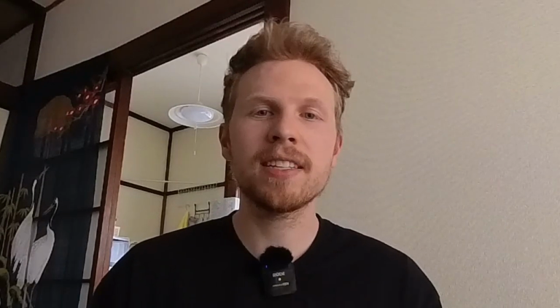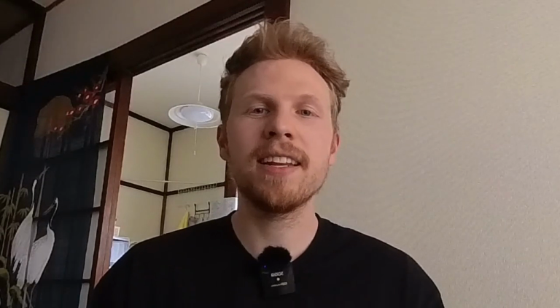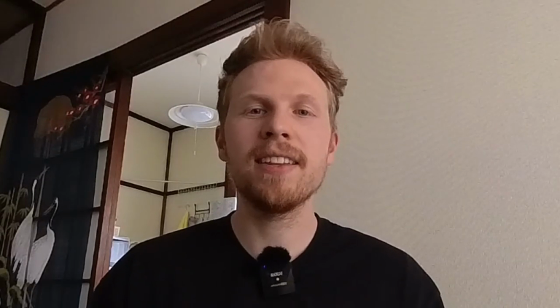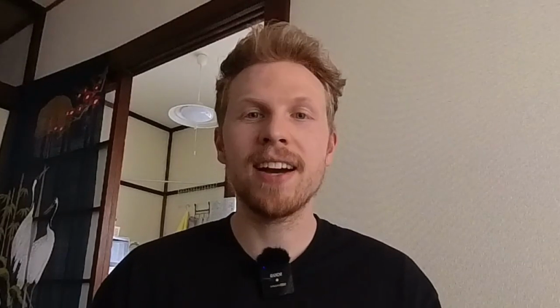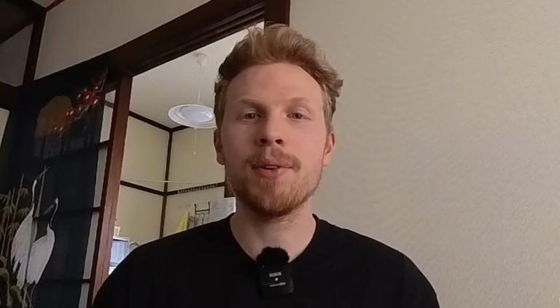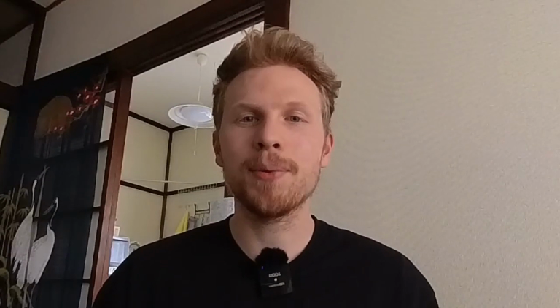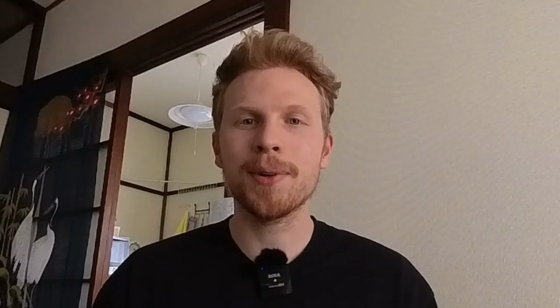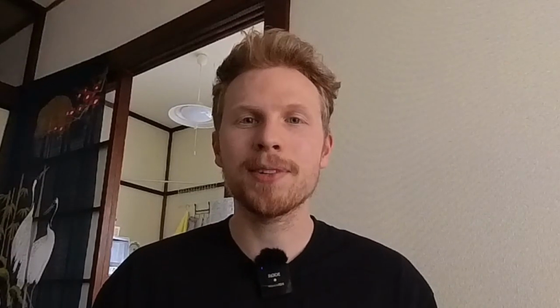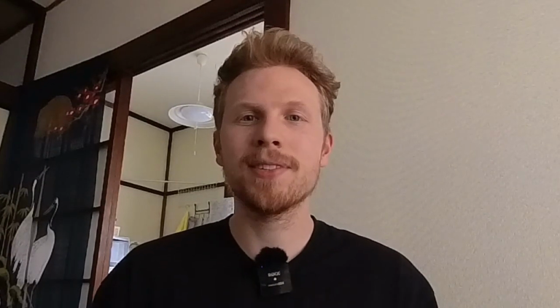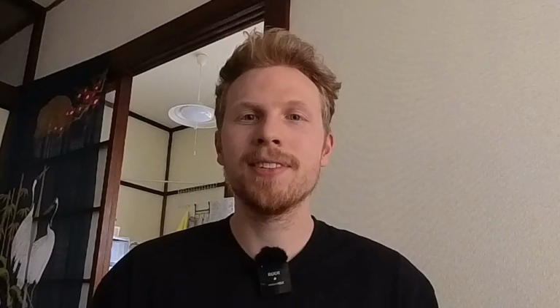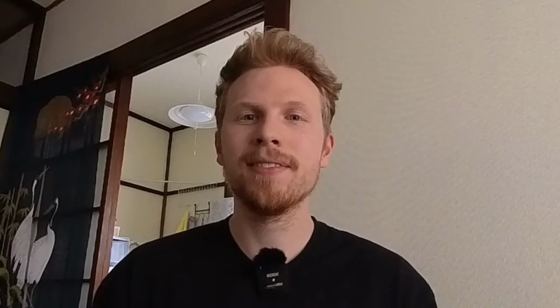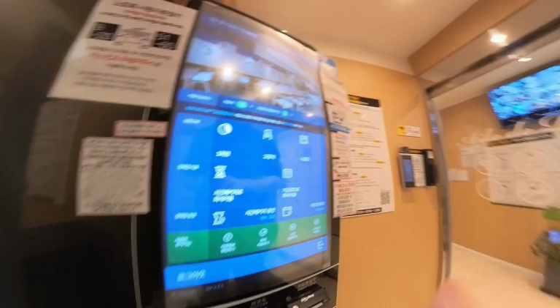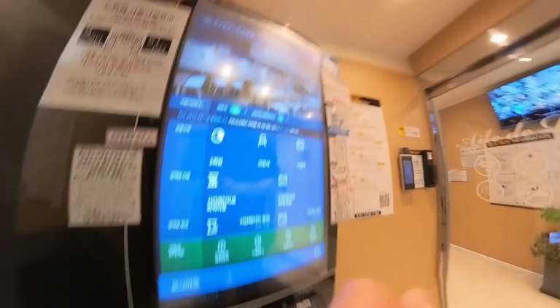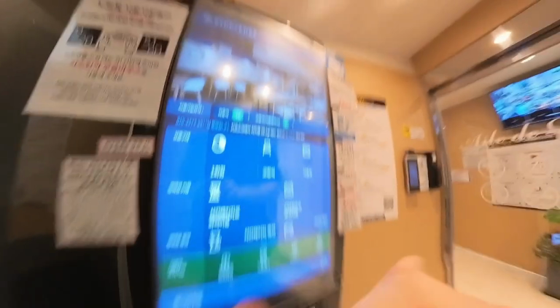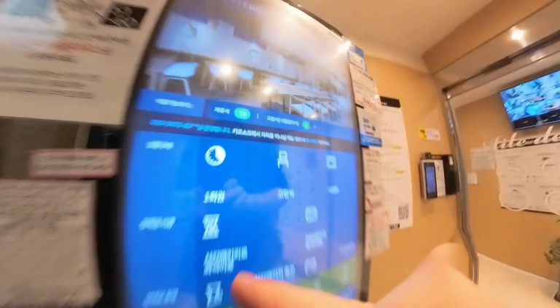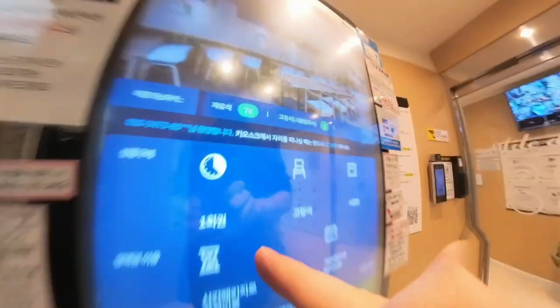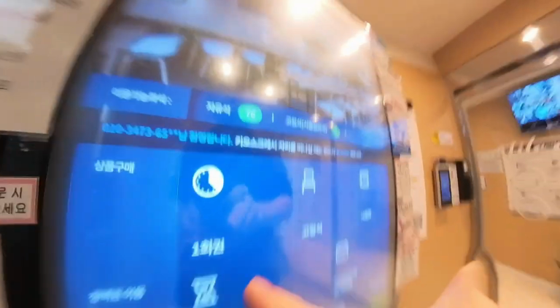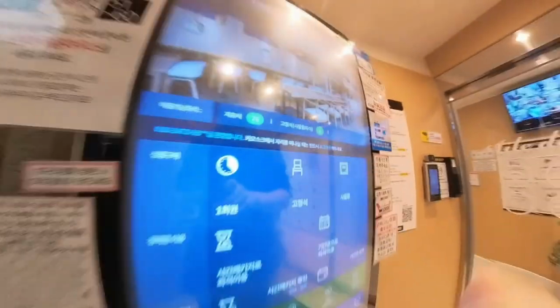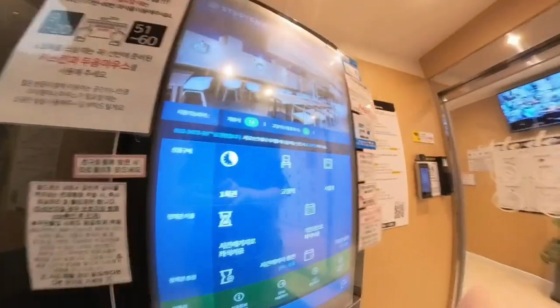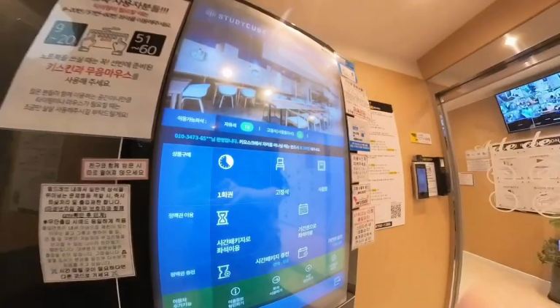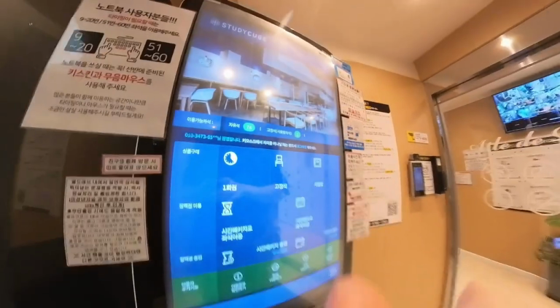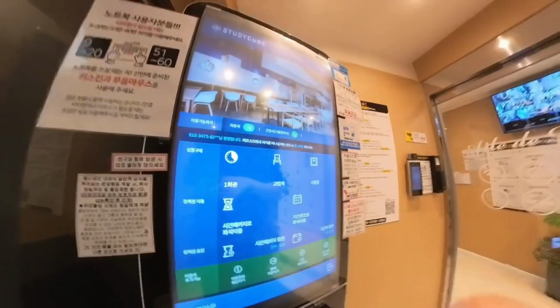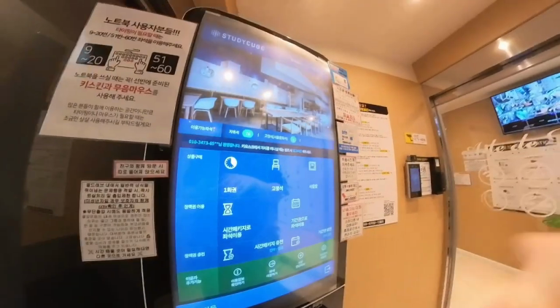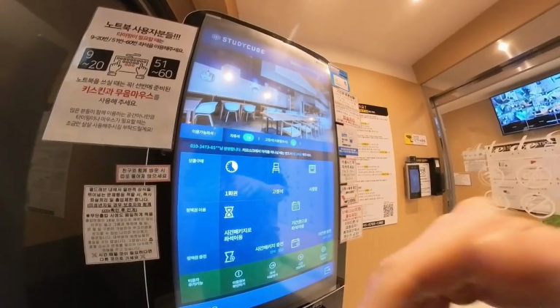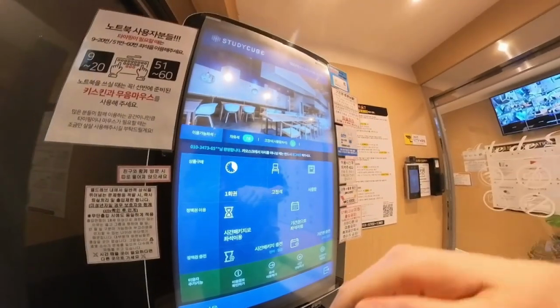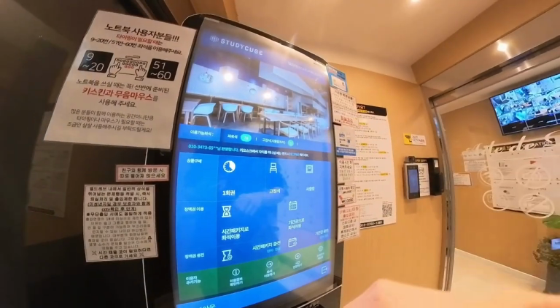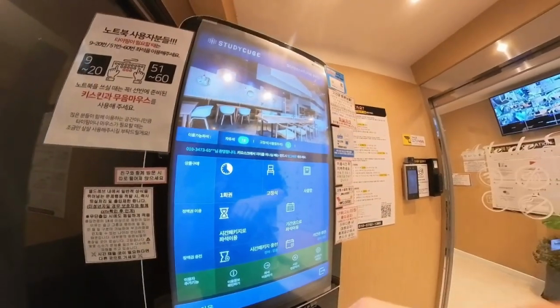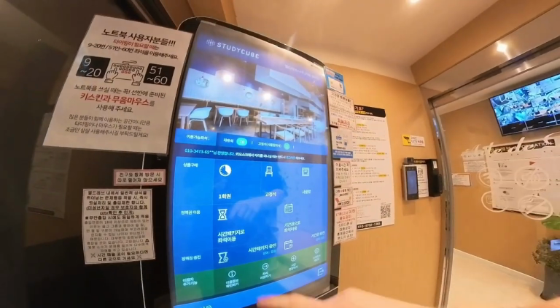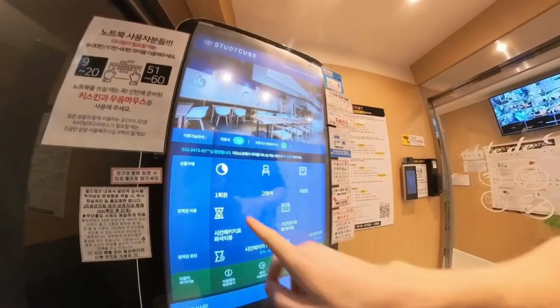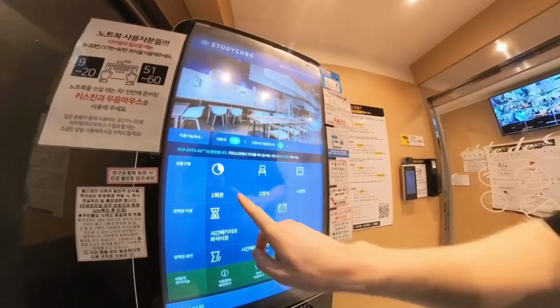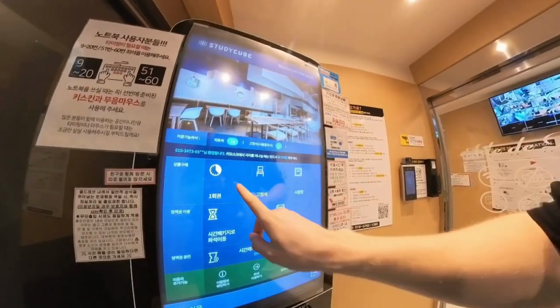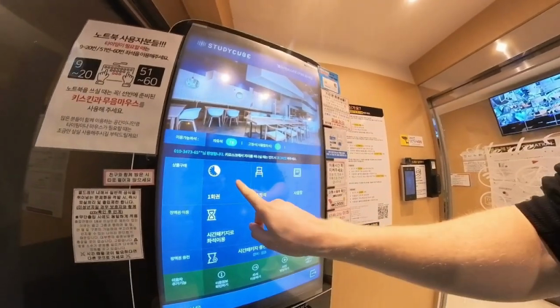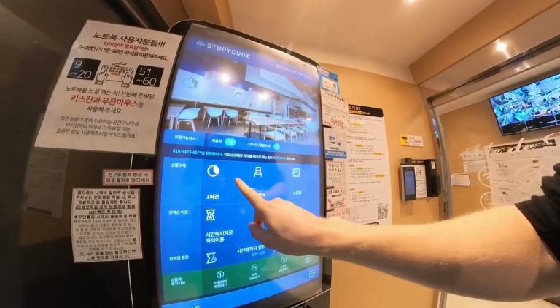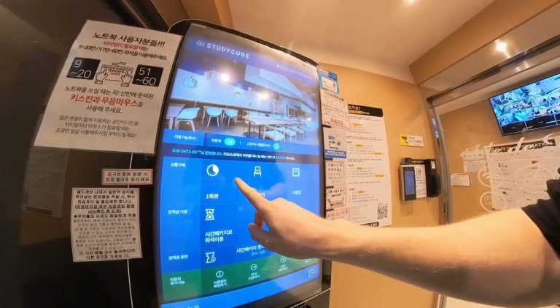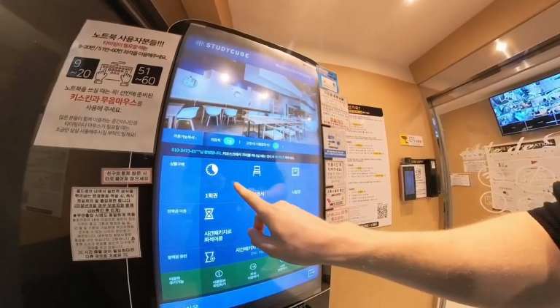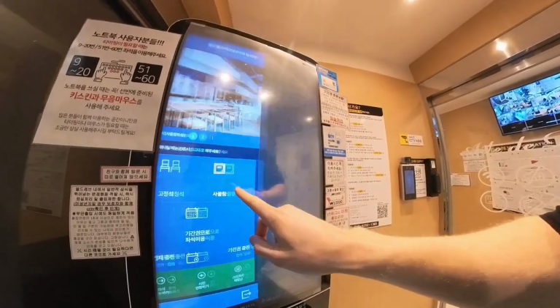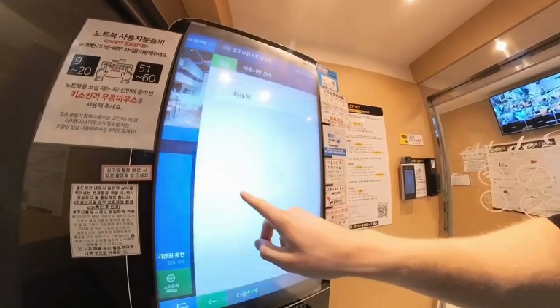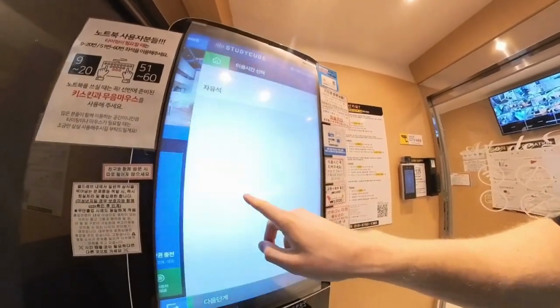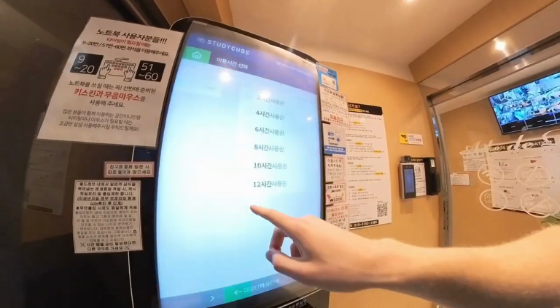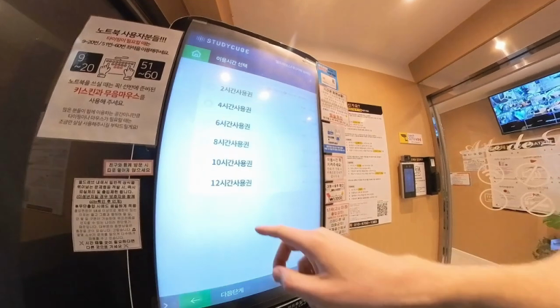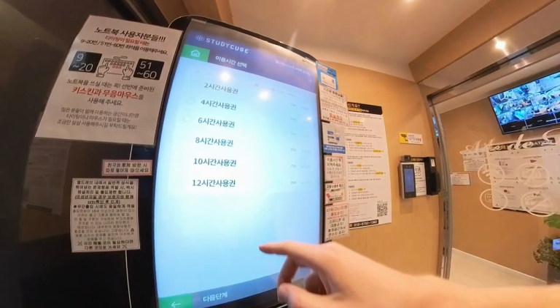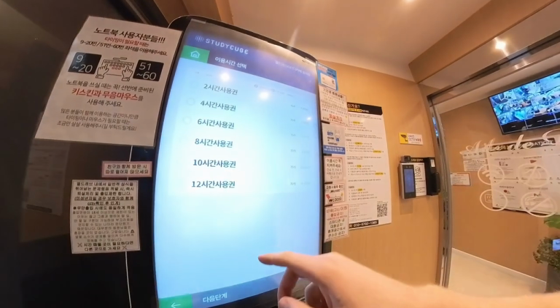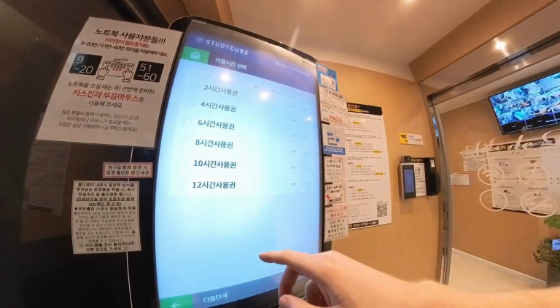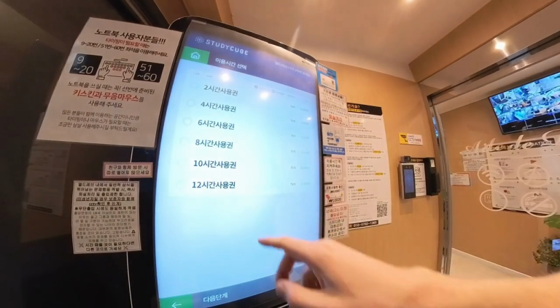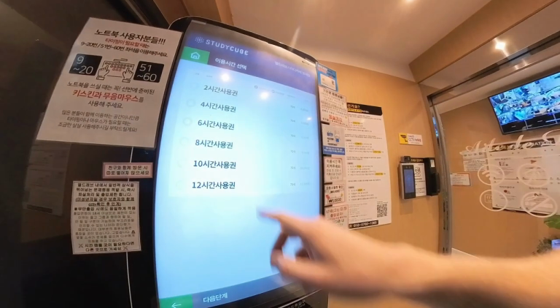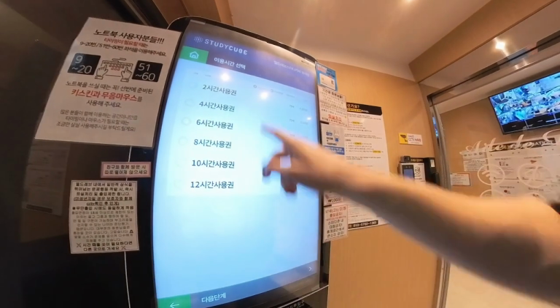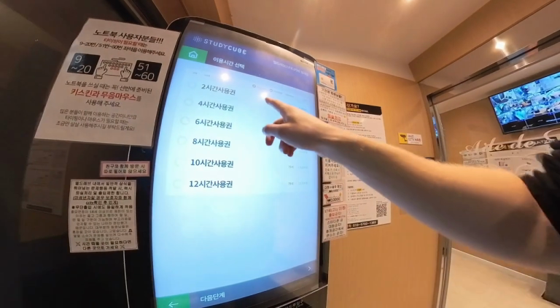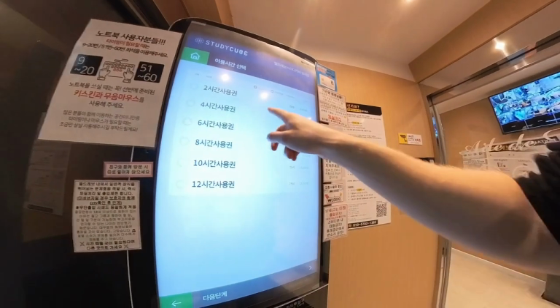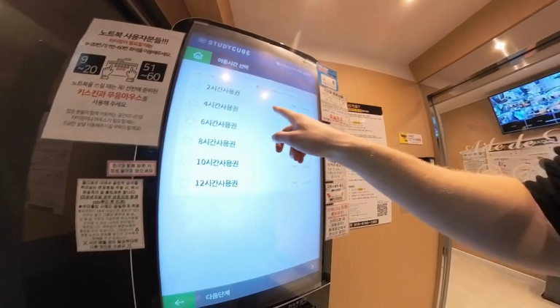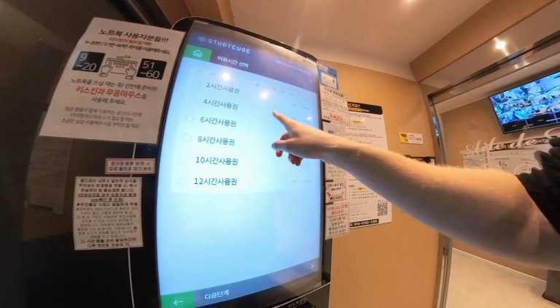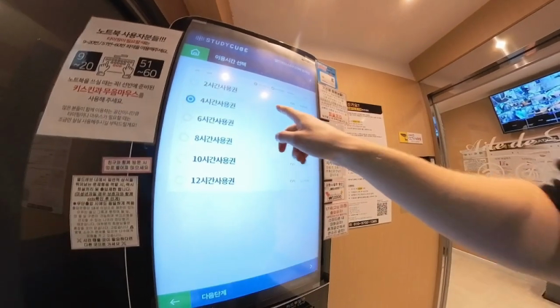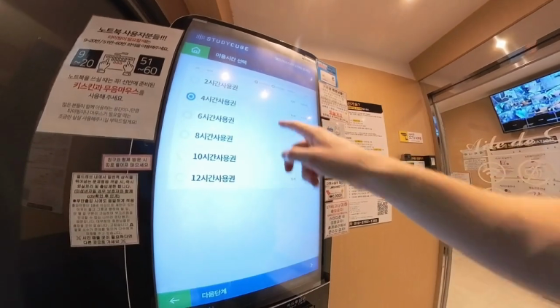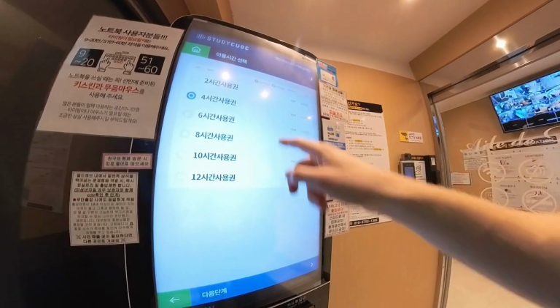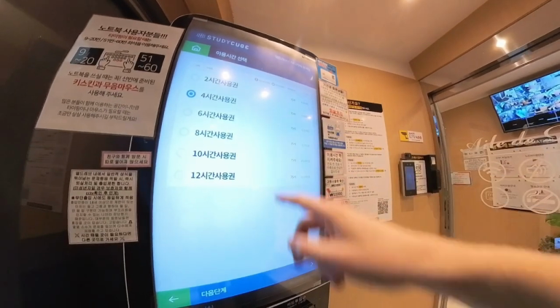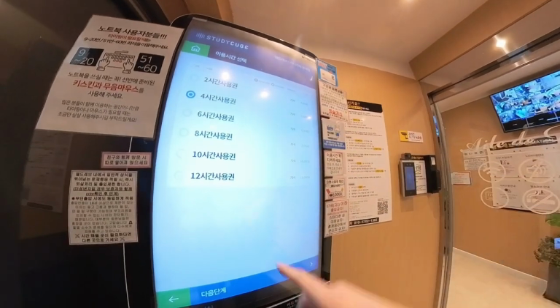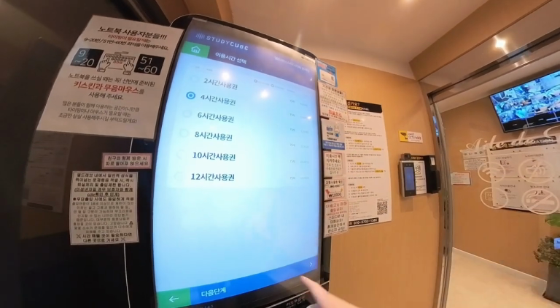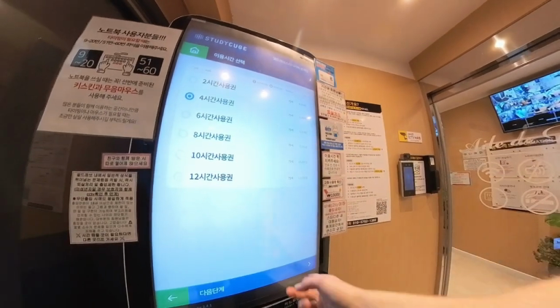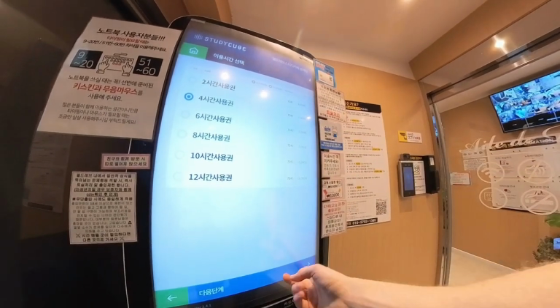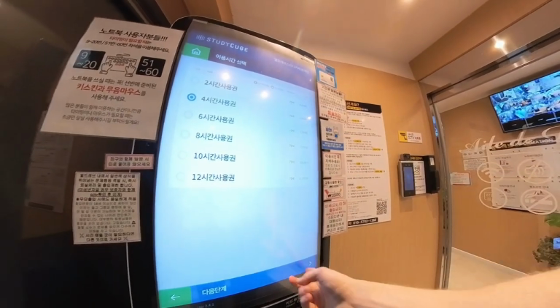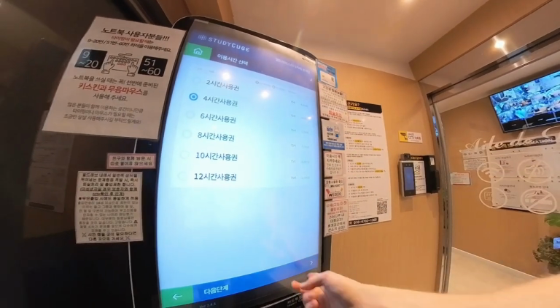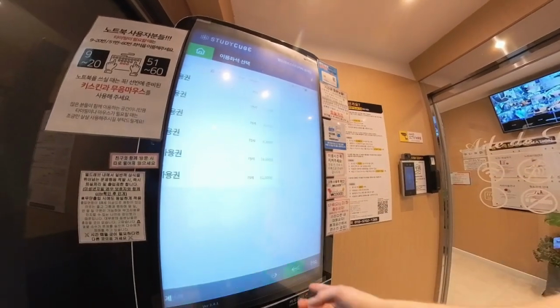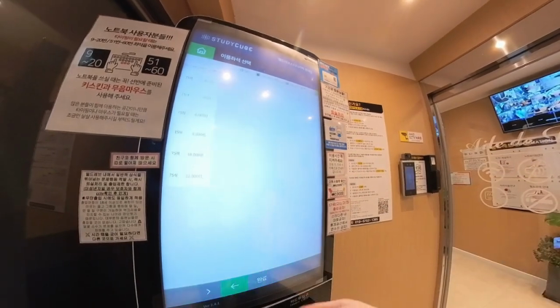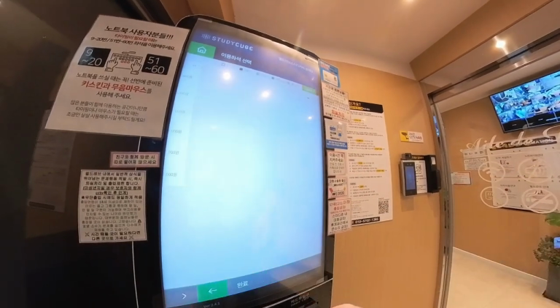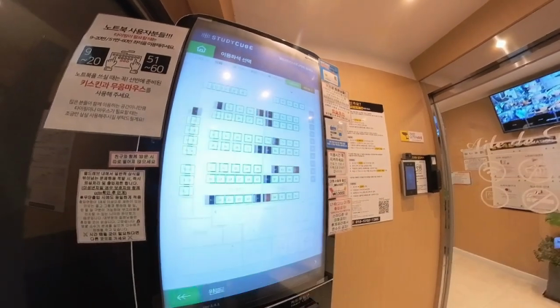Let's get into how it works. Before starting, to make a user account at the study cafe, you will need to have a Korean phone number. Tourist SIM cards also work for this.